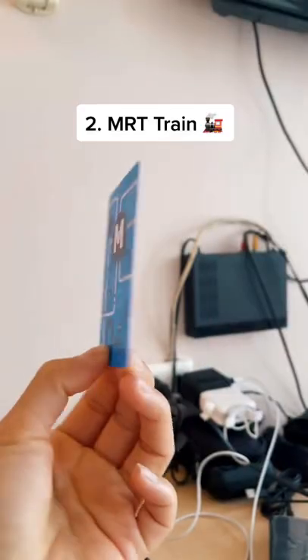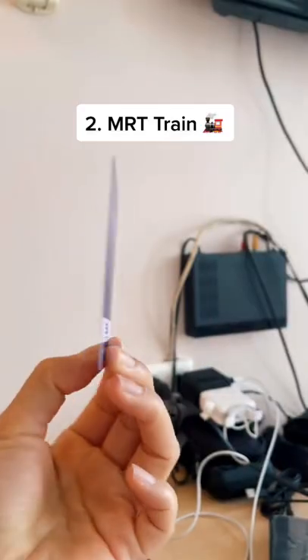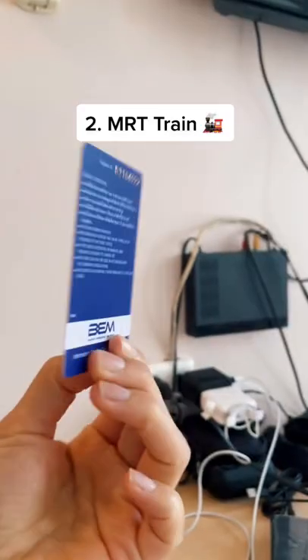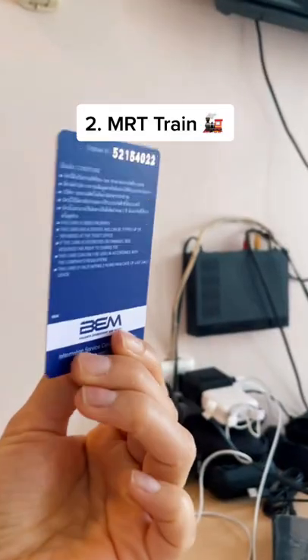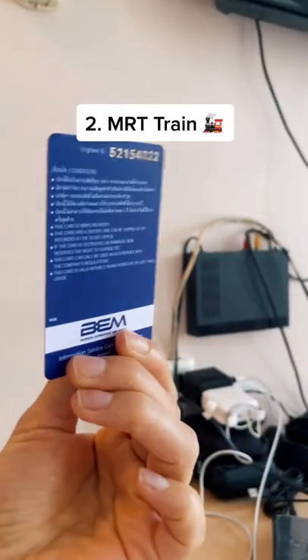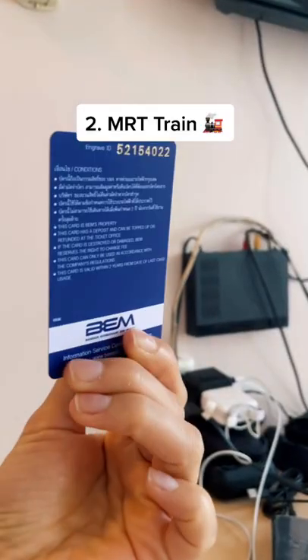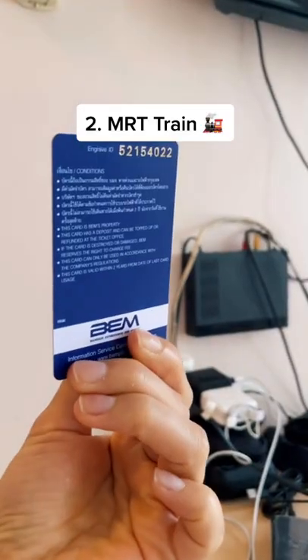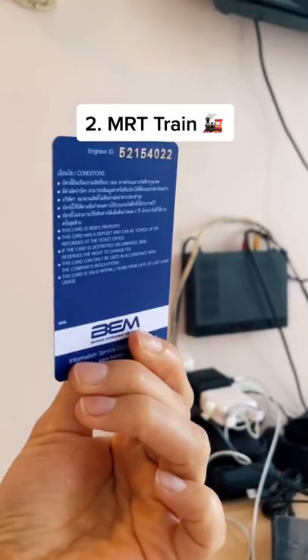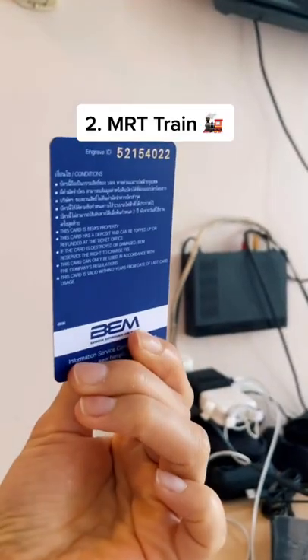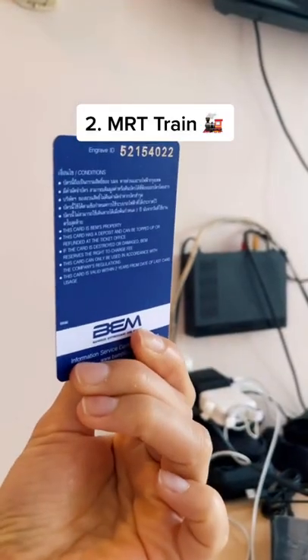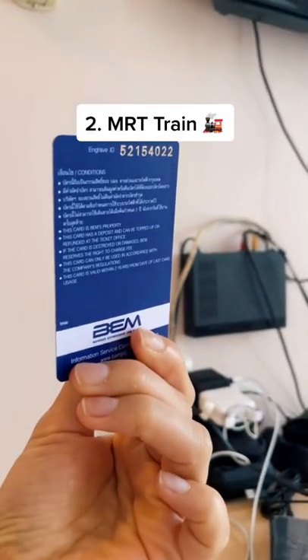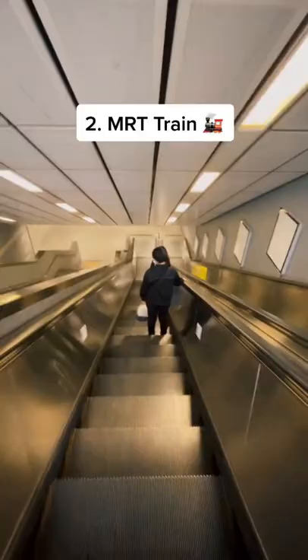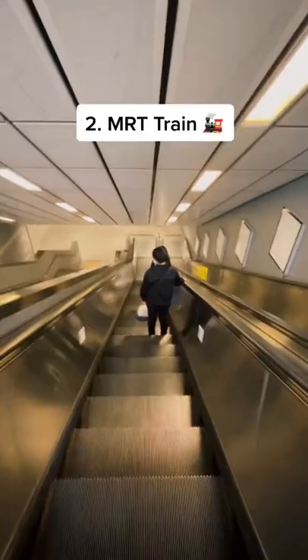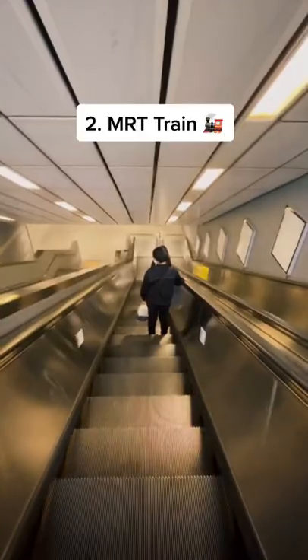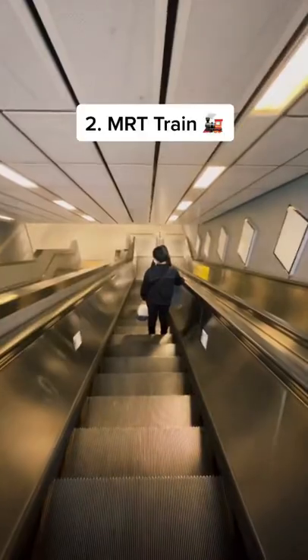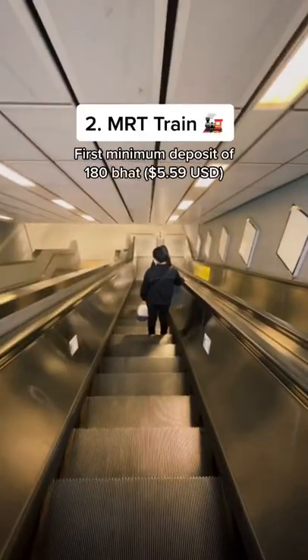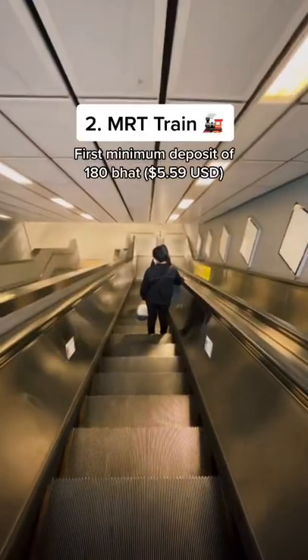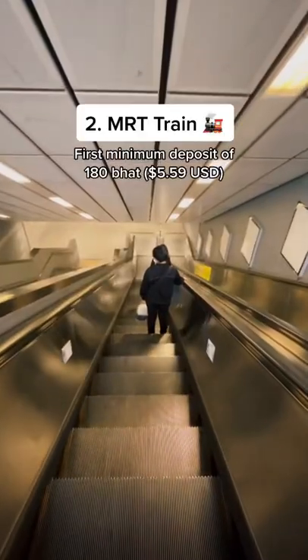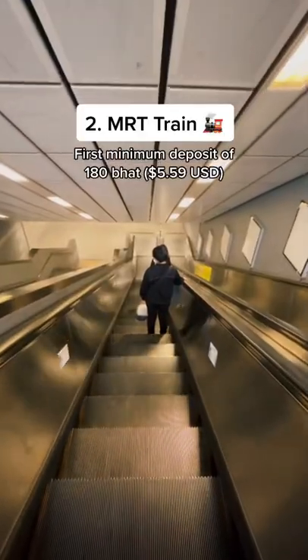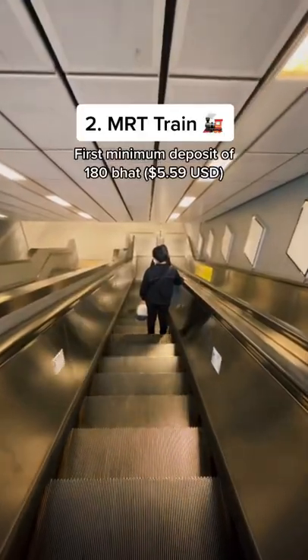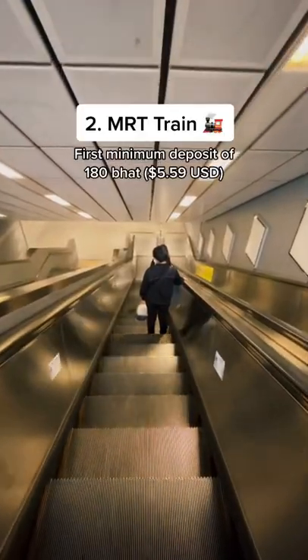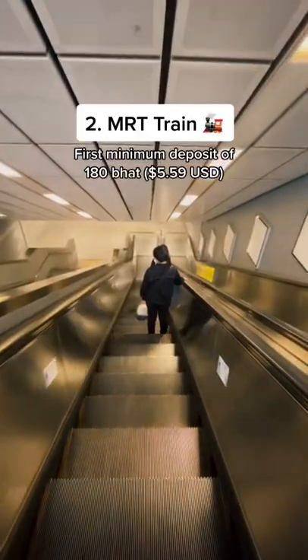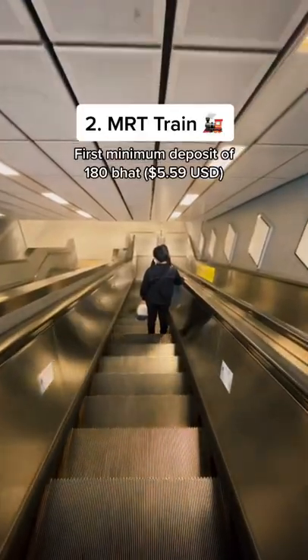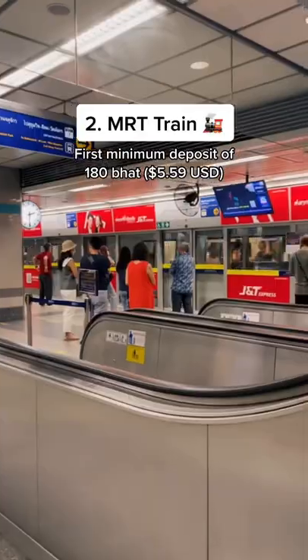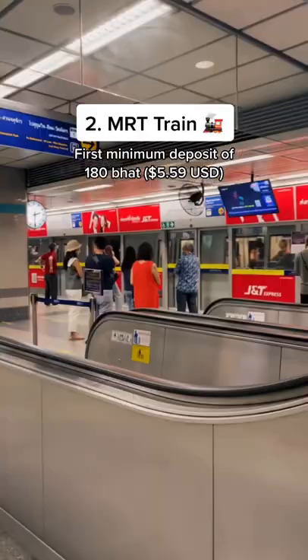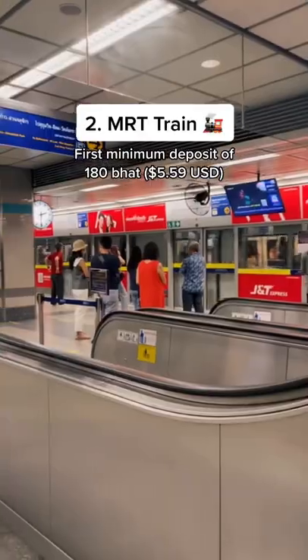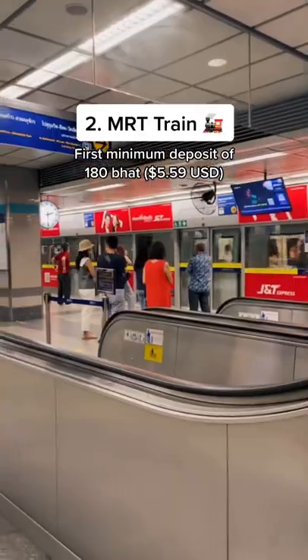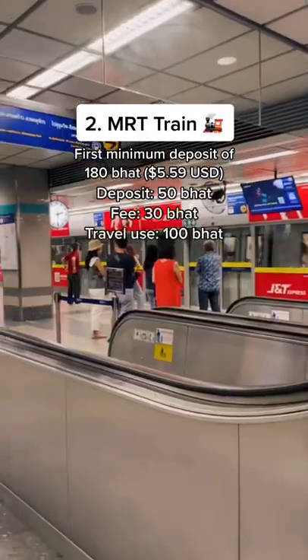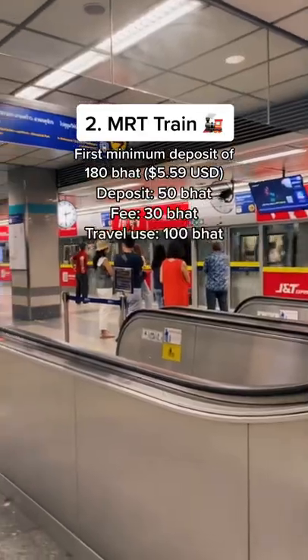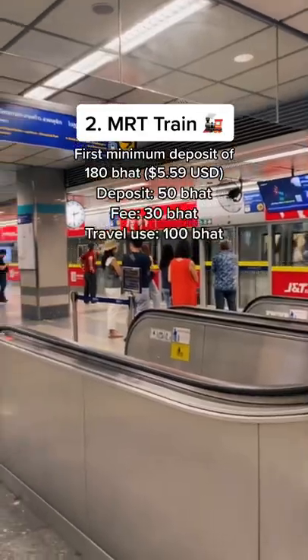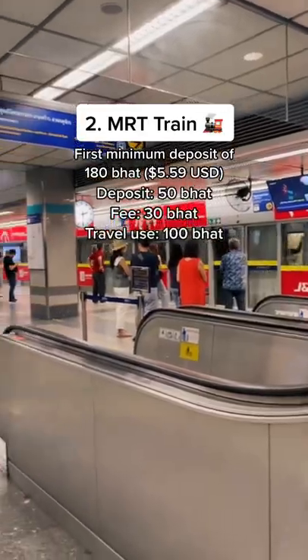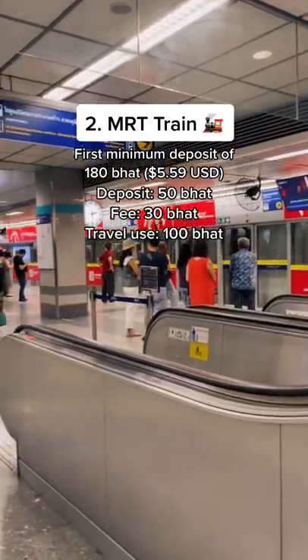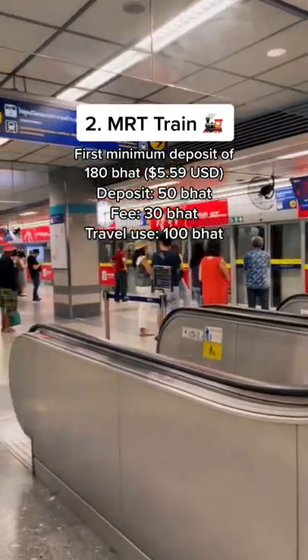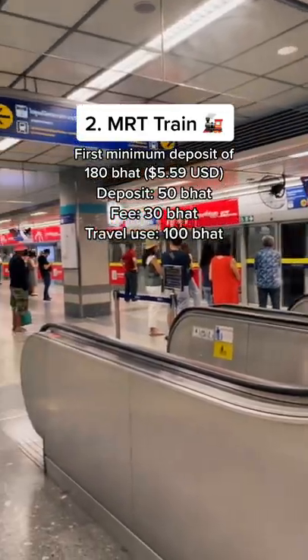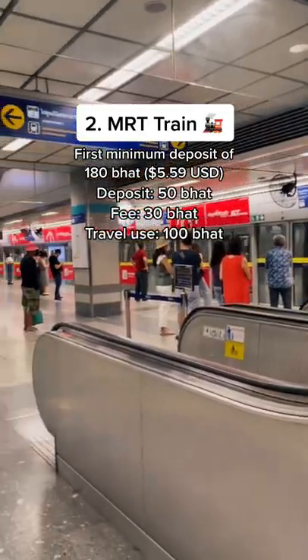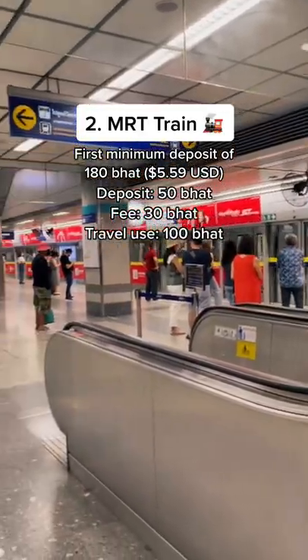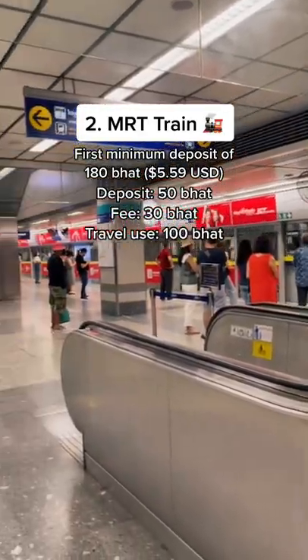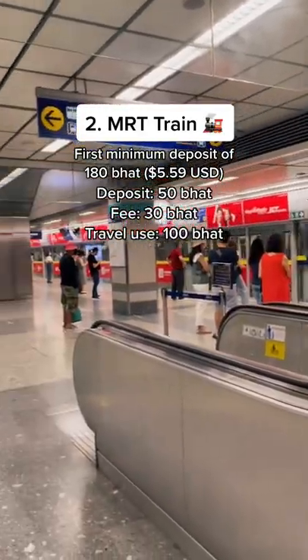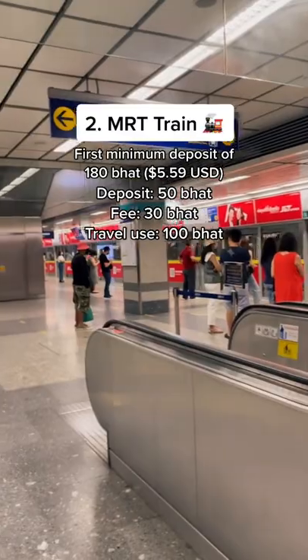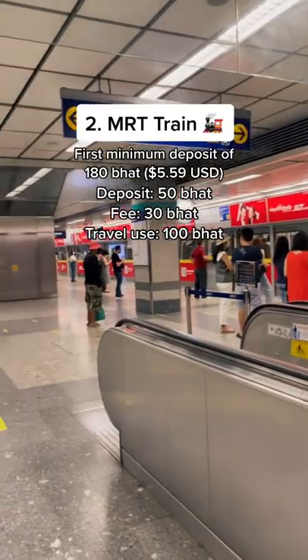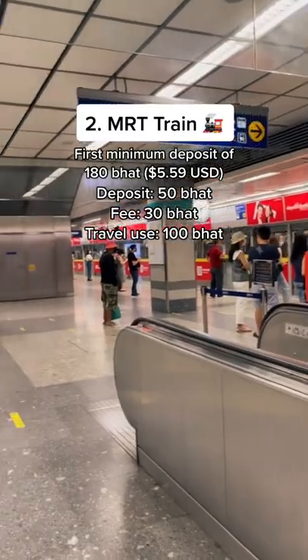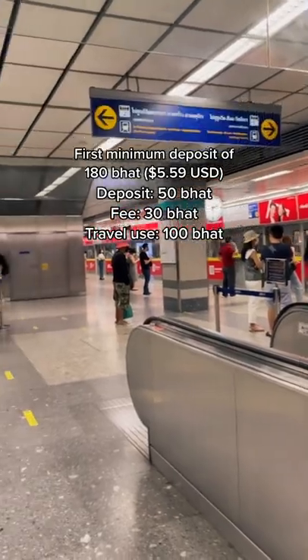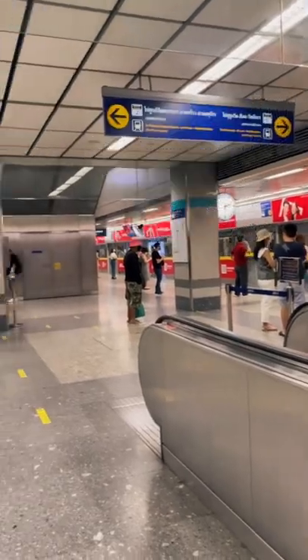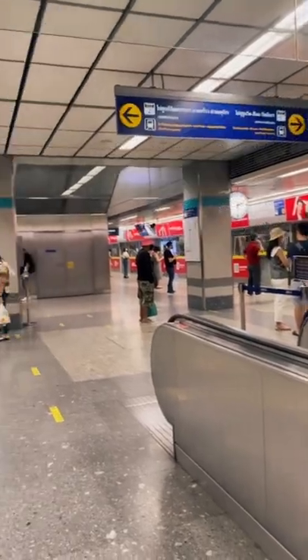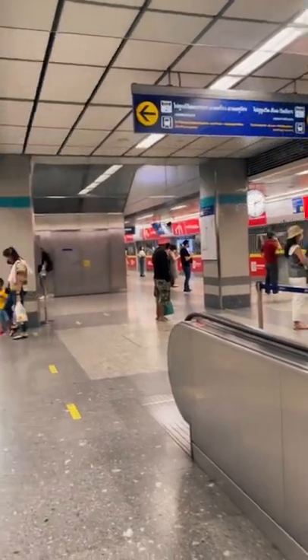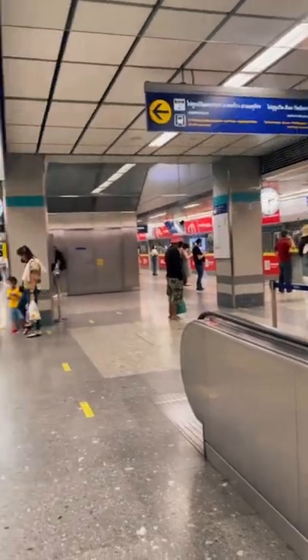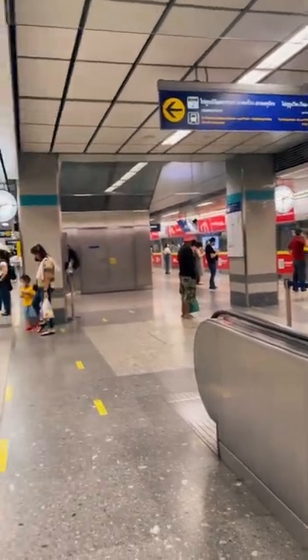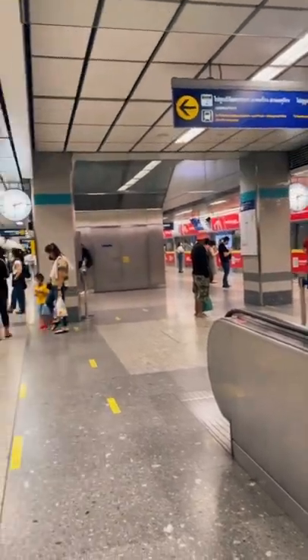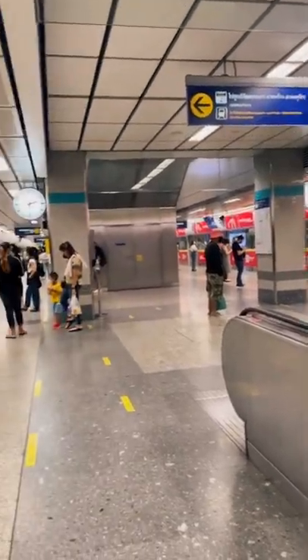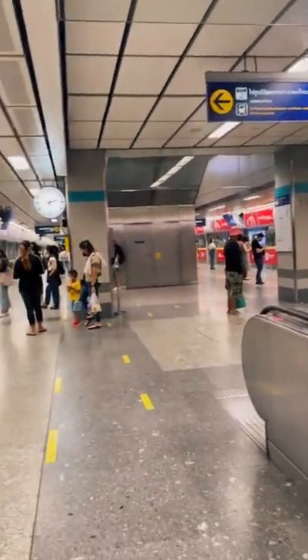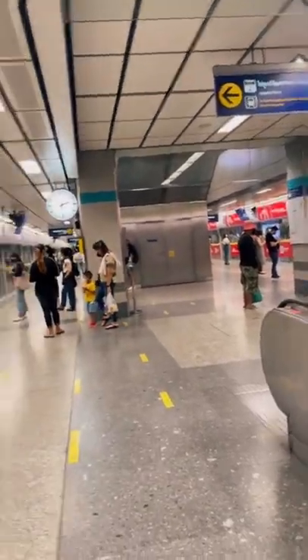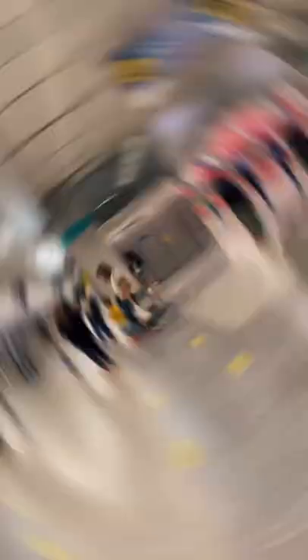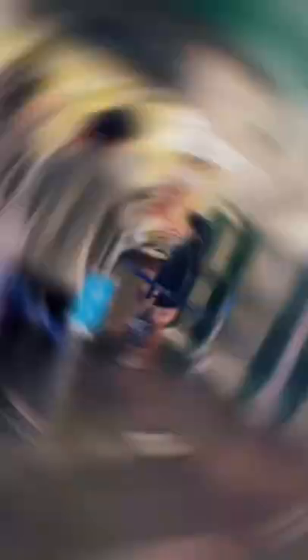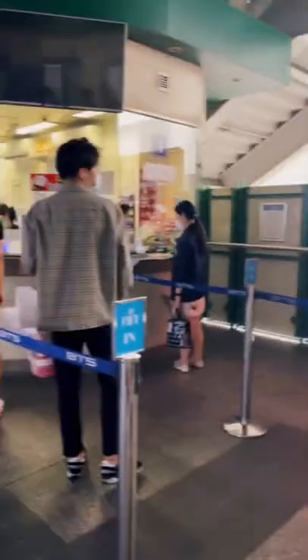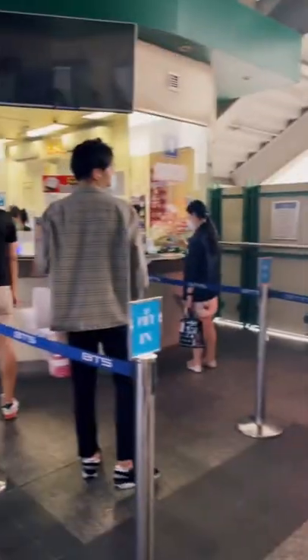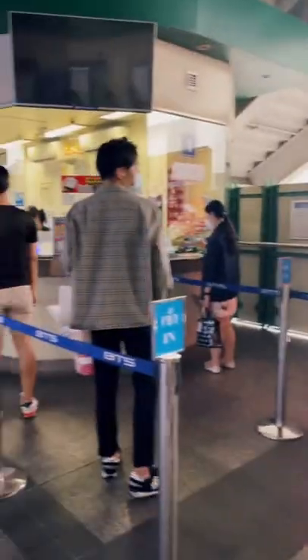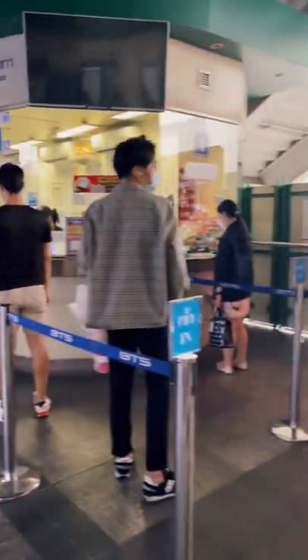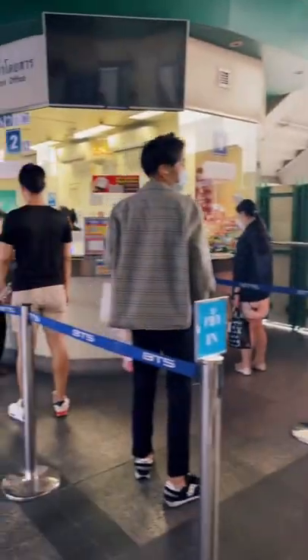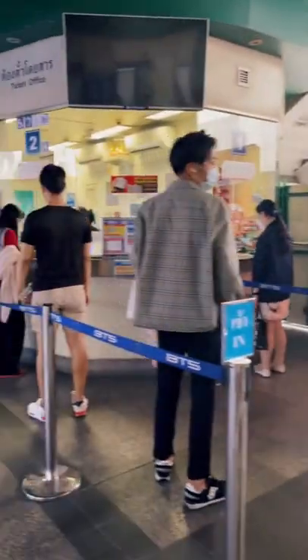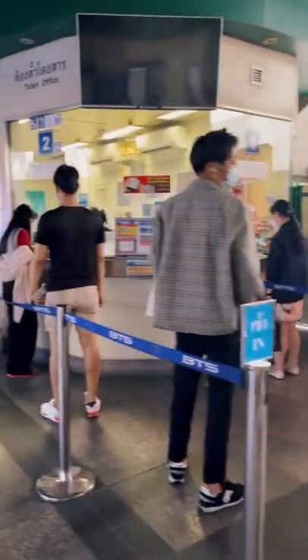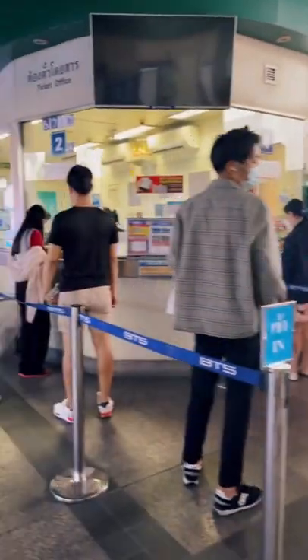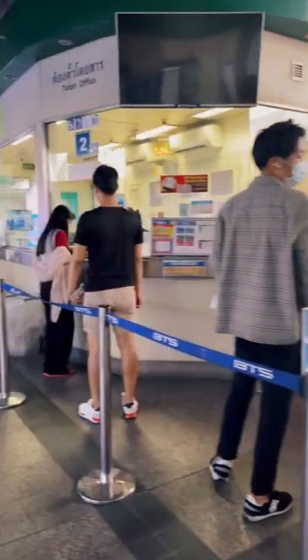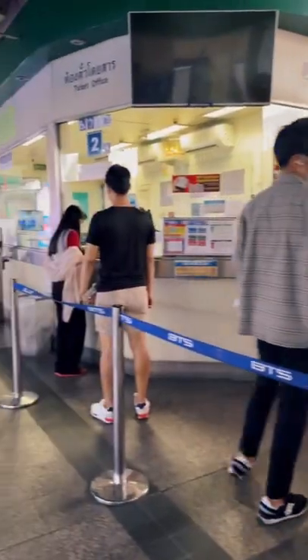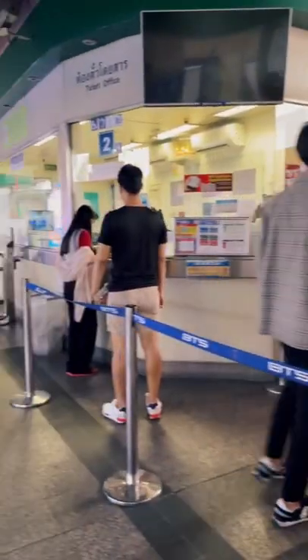There's a separate card for the MRT train. It costs 180 baht — 50 deposit, 30 fee, and 100 in travel credit. Or you can pay for single rides as well.